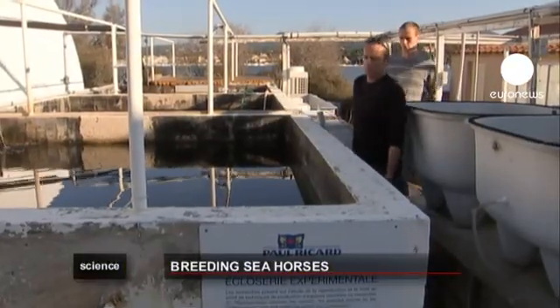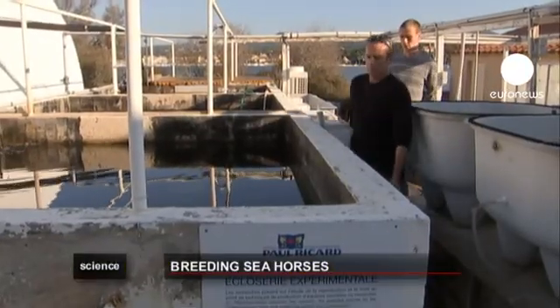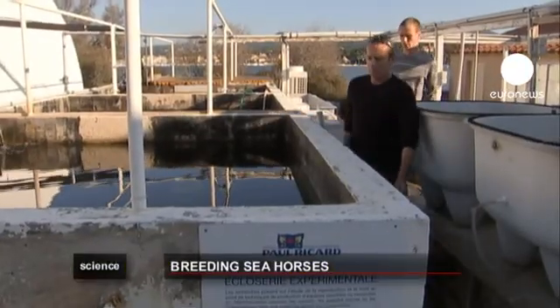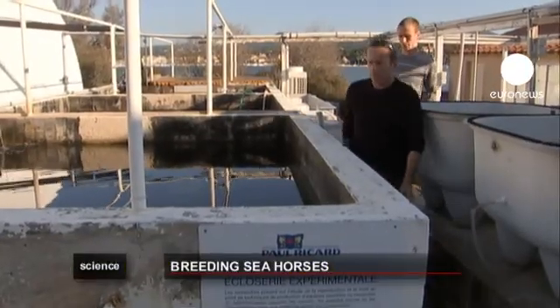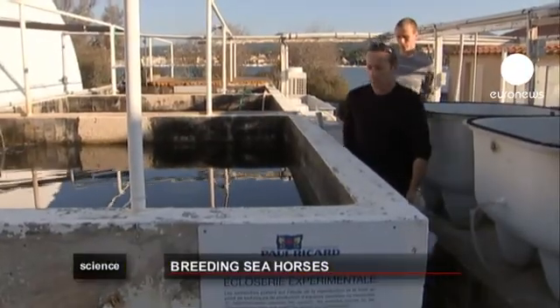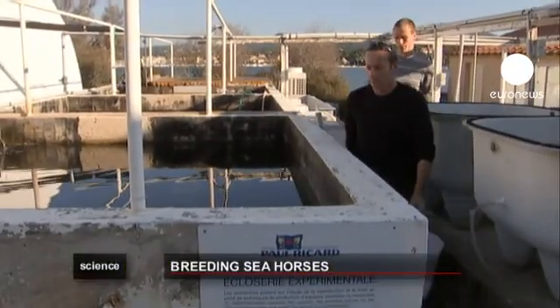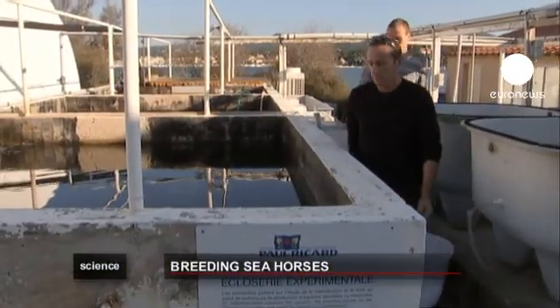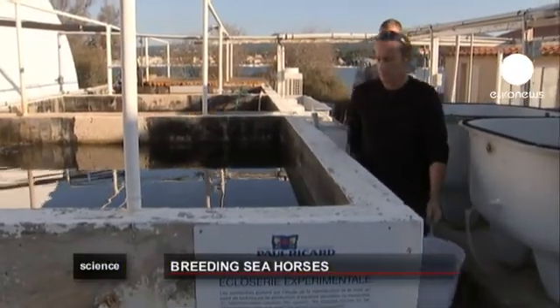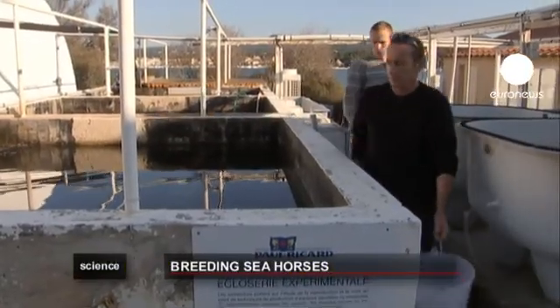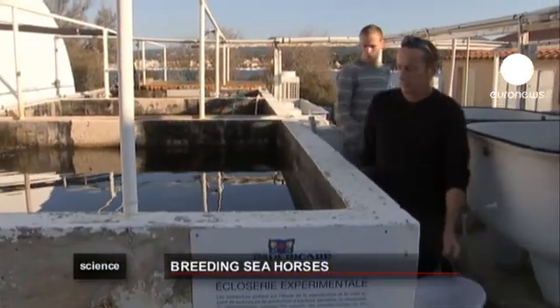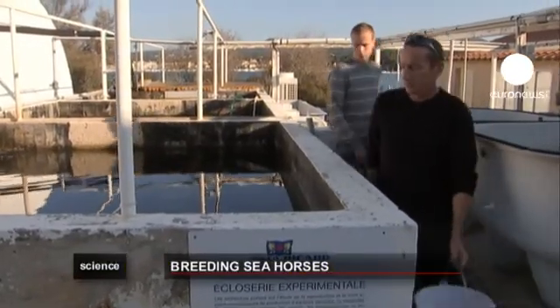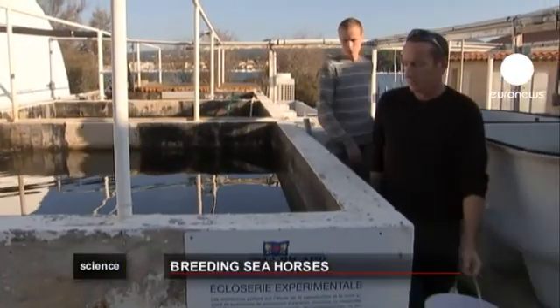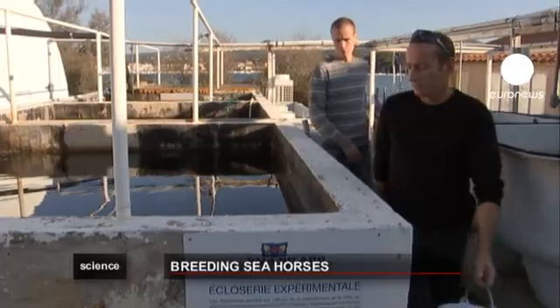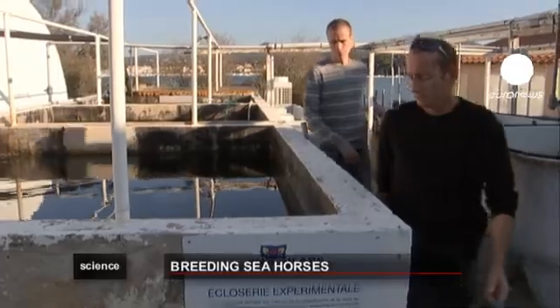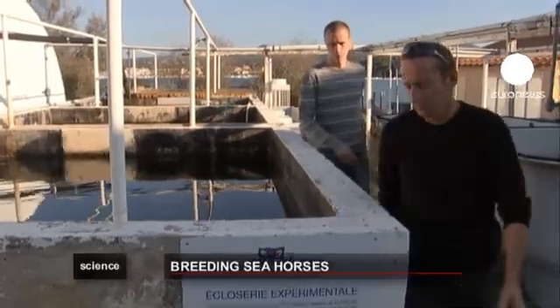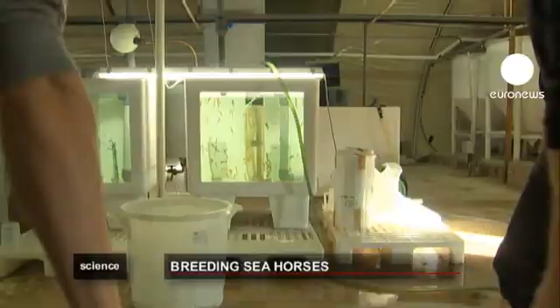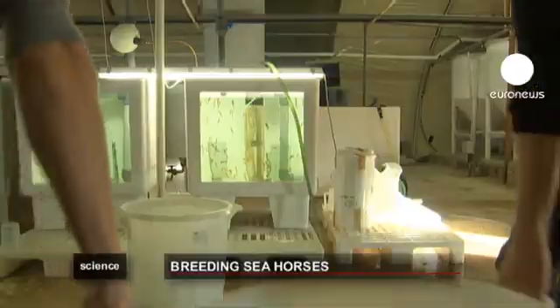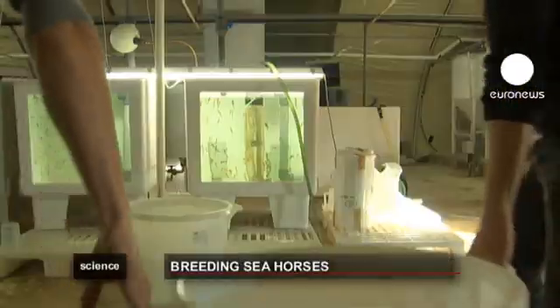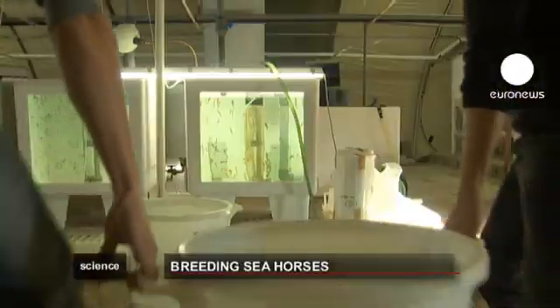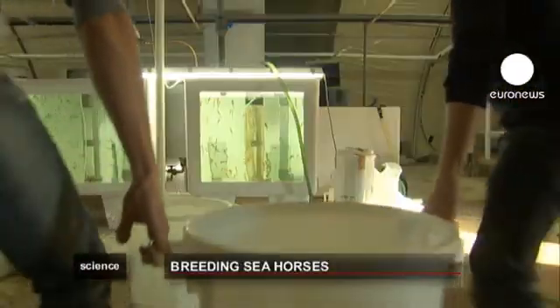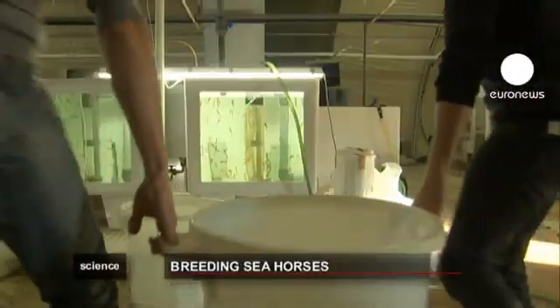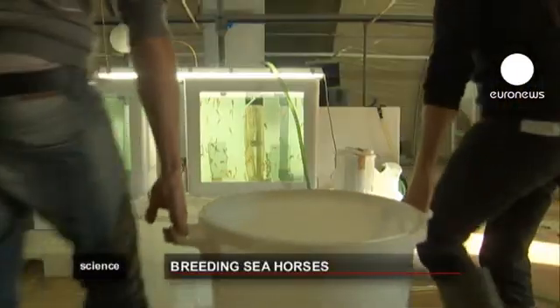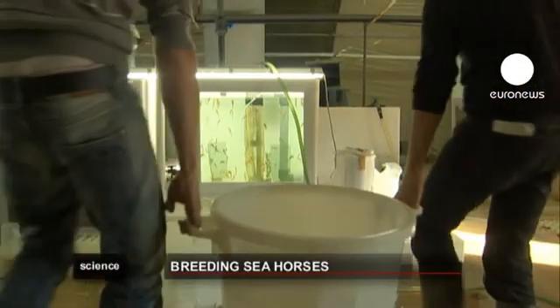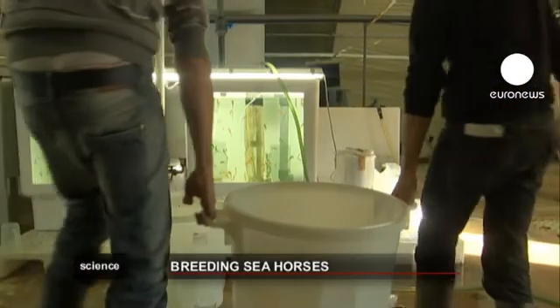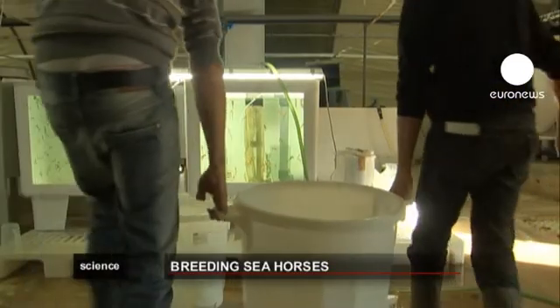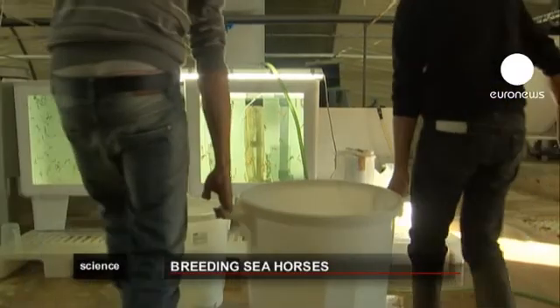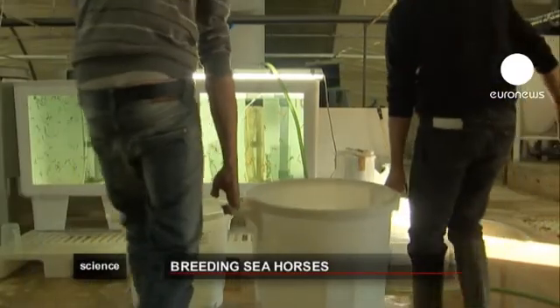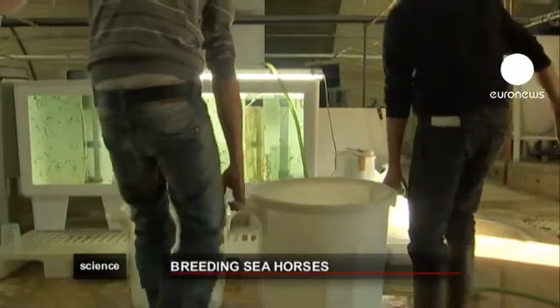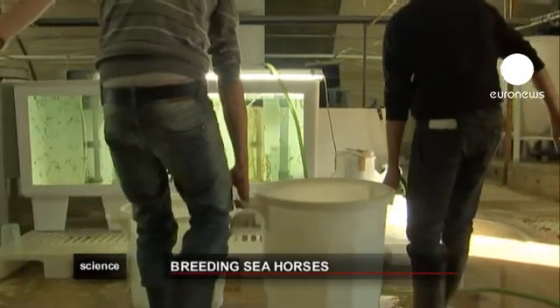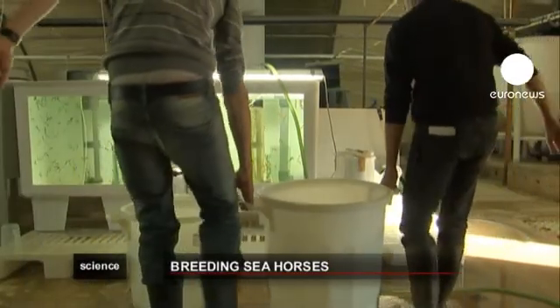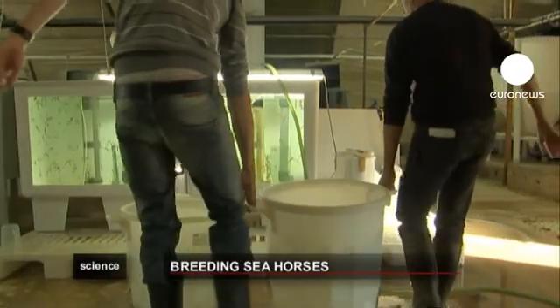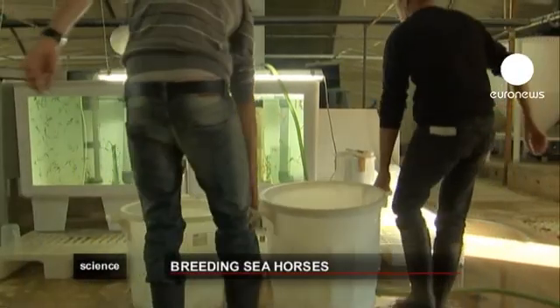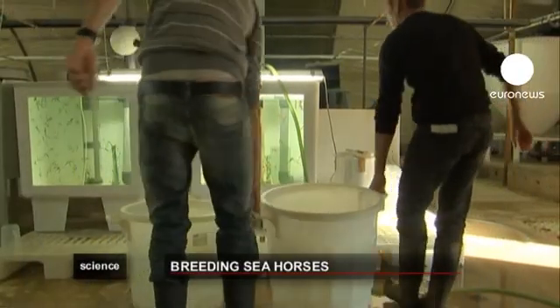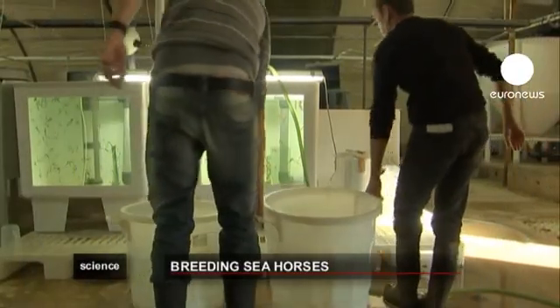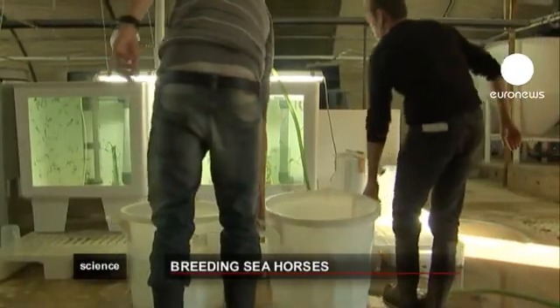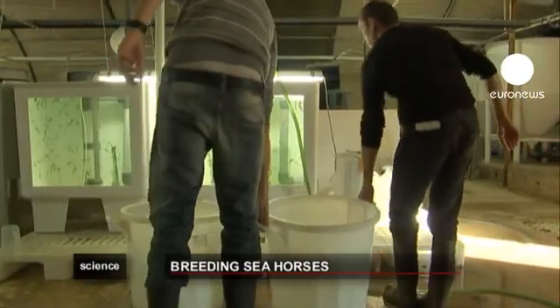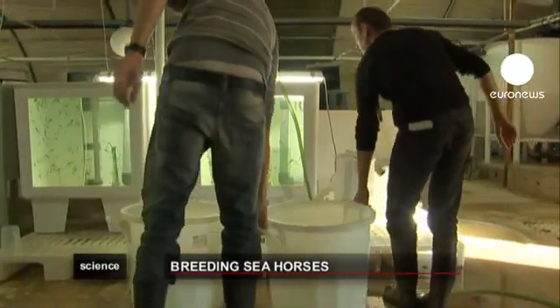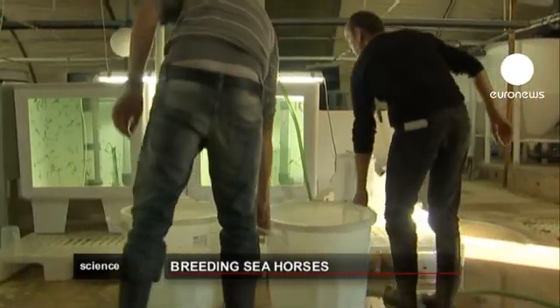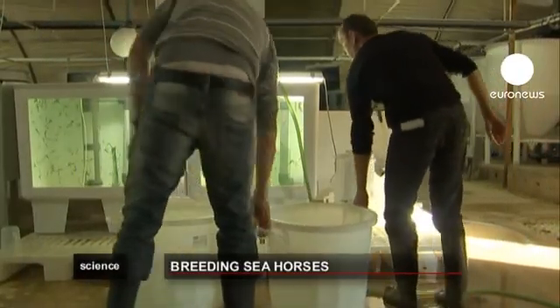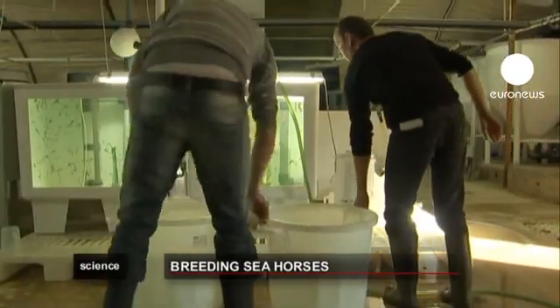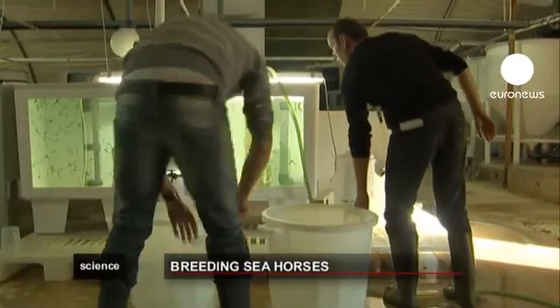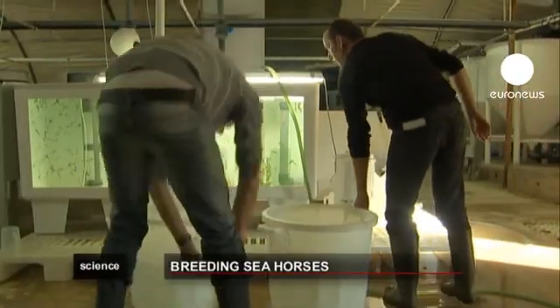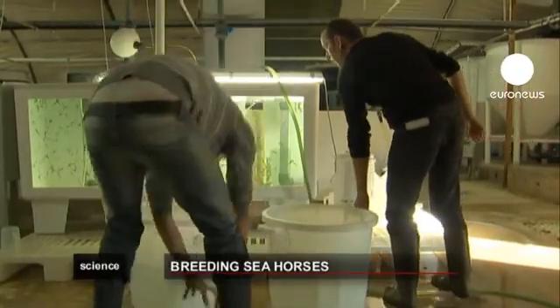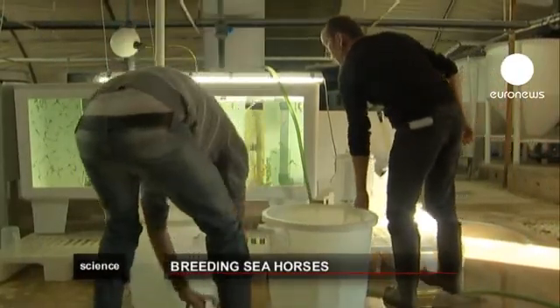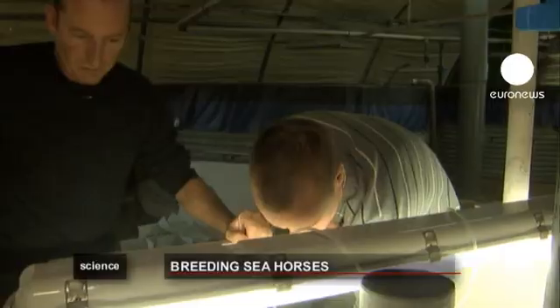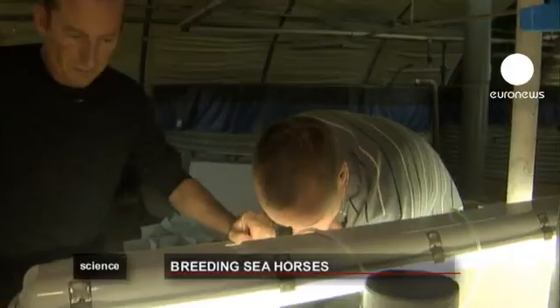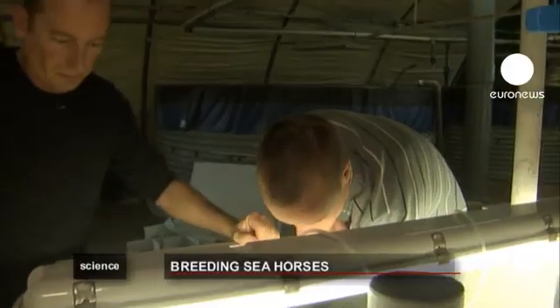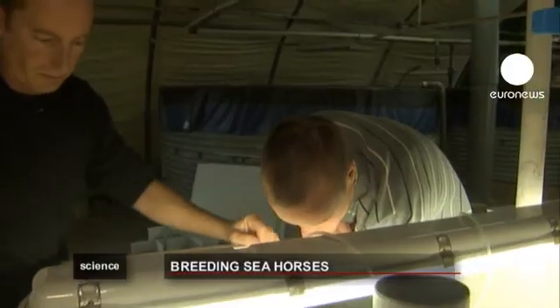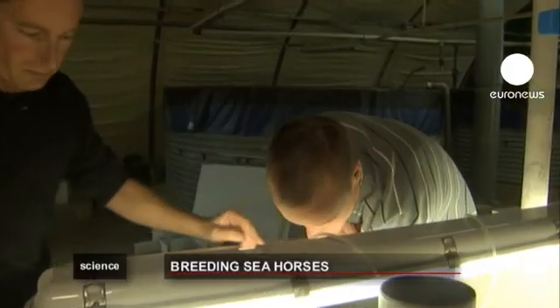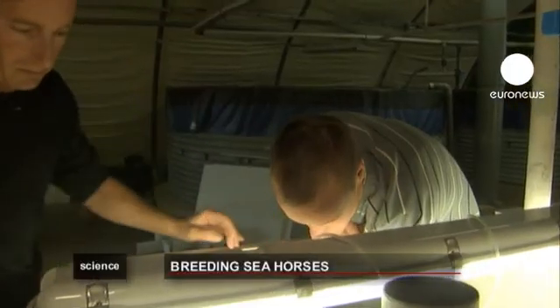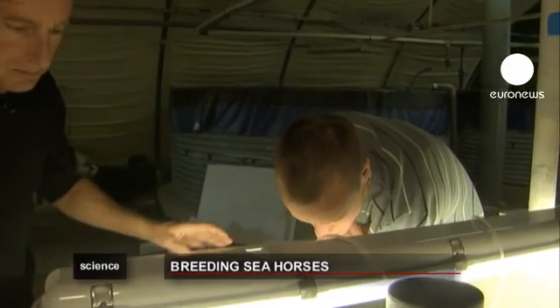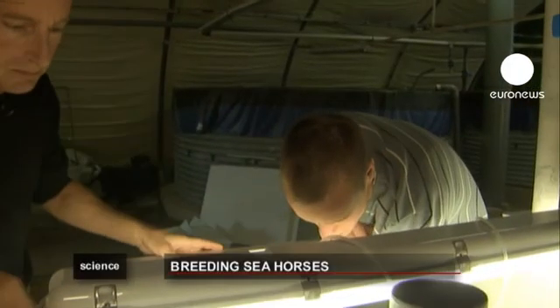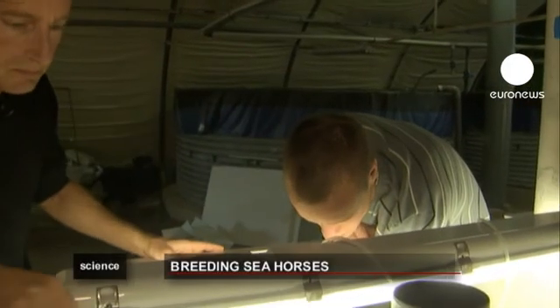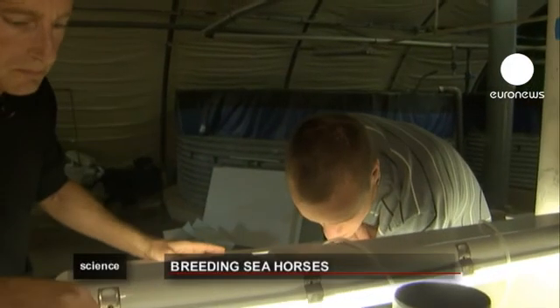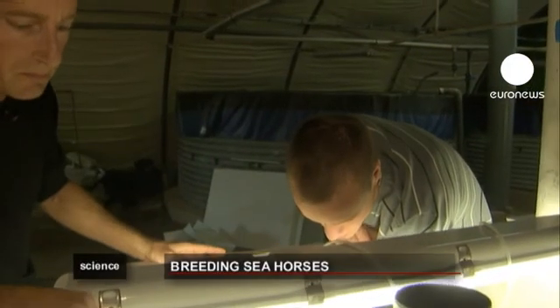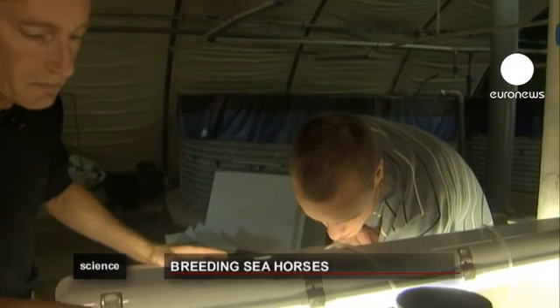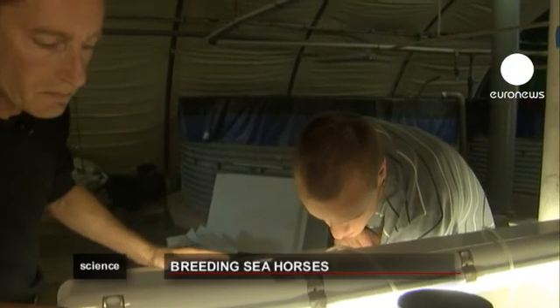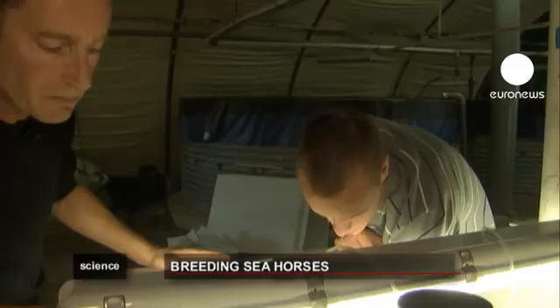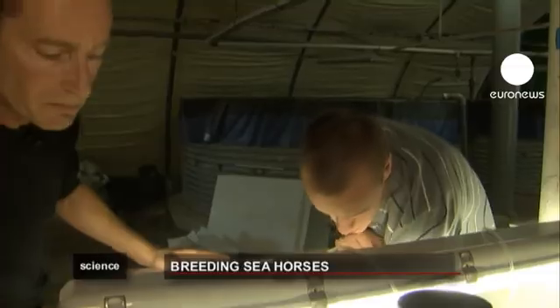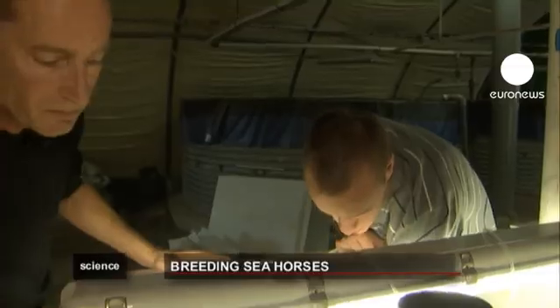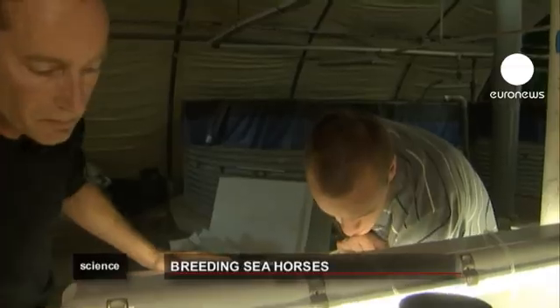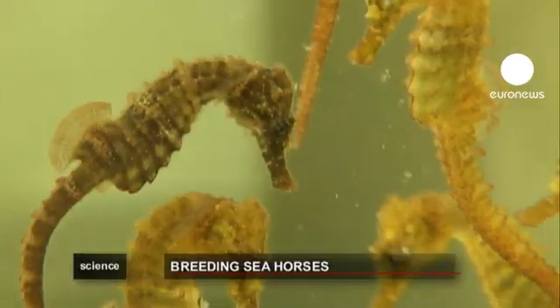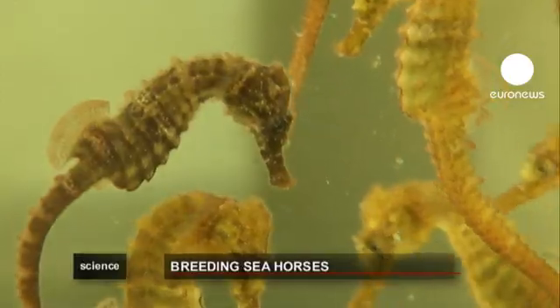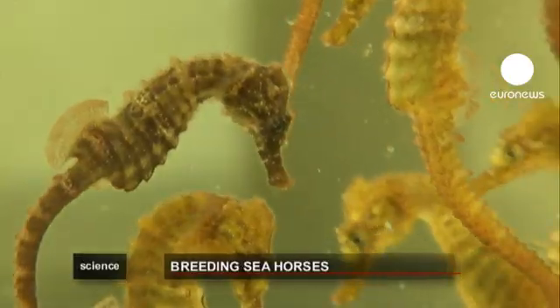The researchers are feeding the offspring of three male seahorses. When it comes to seahorses, it's the males who carry the eggs.